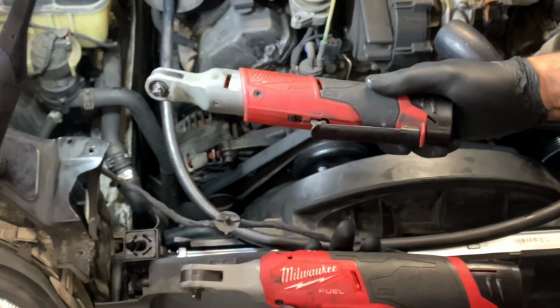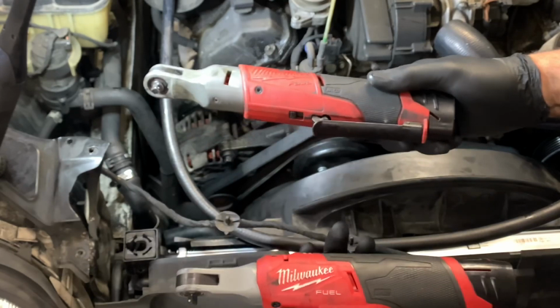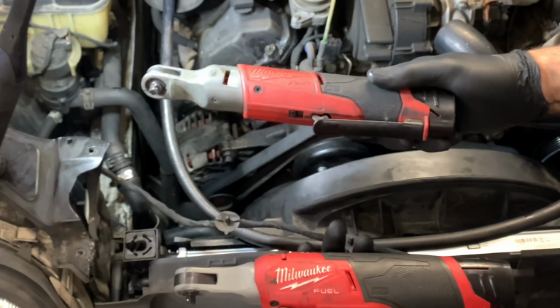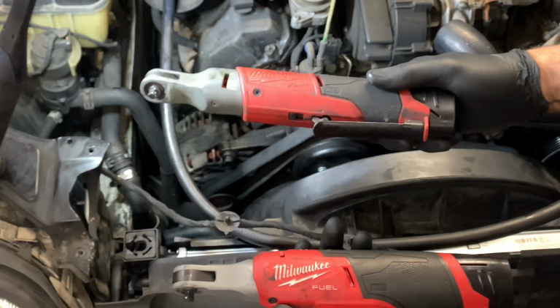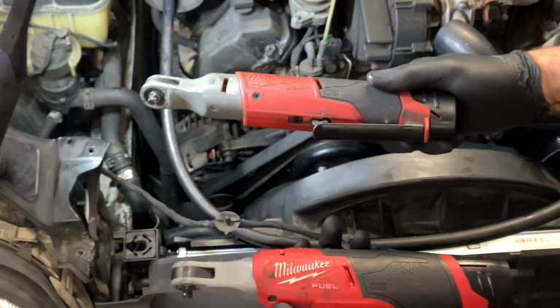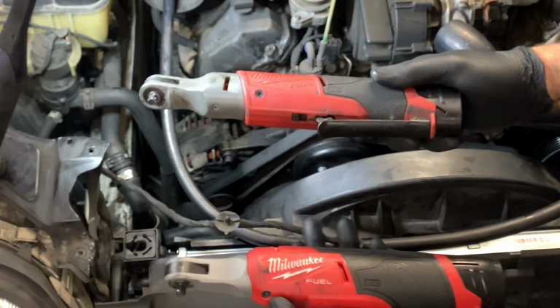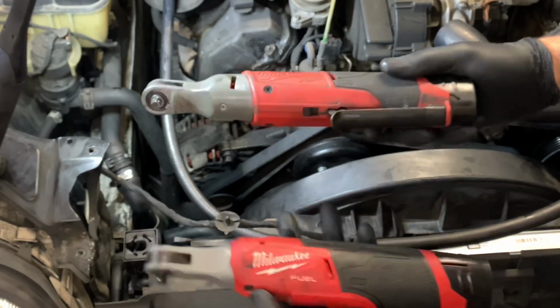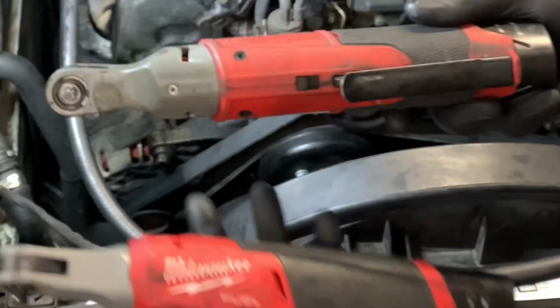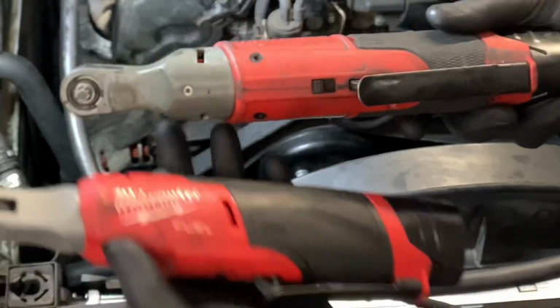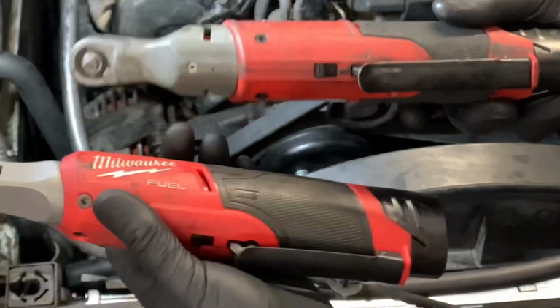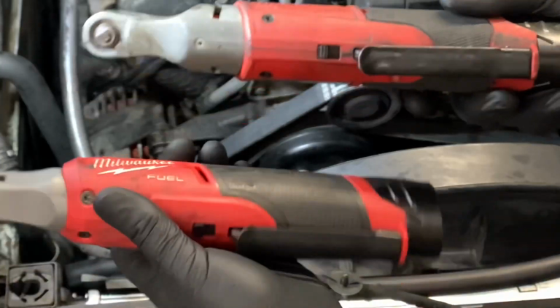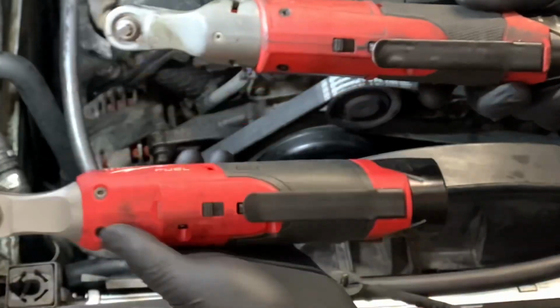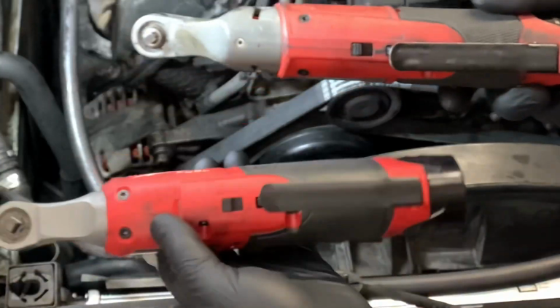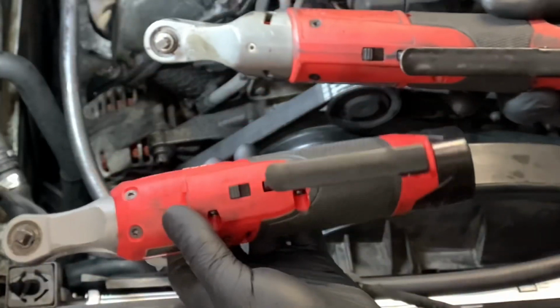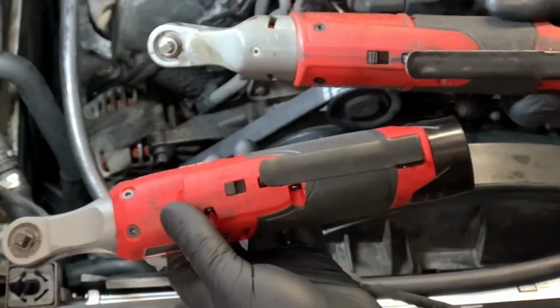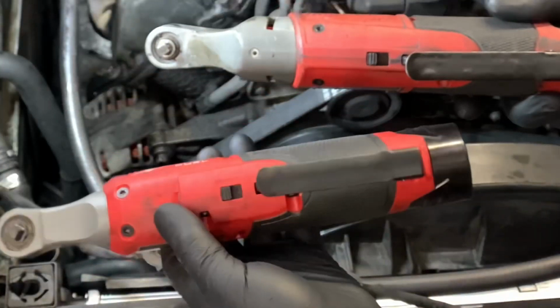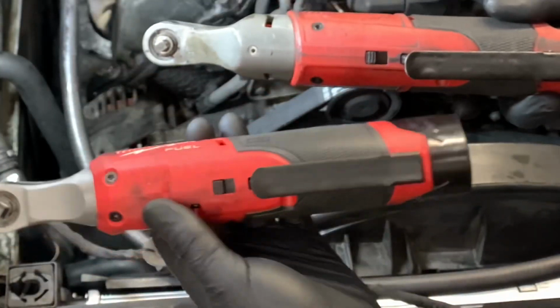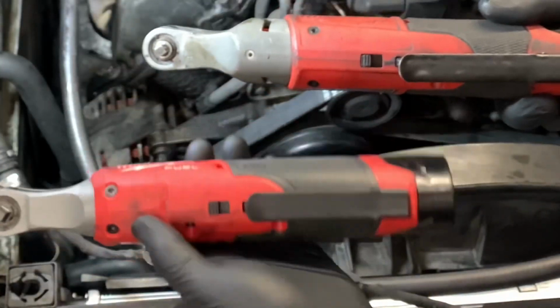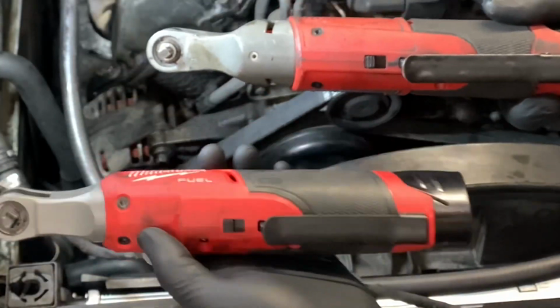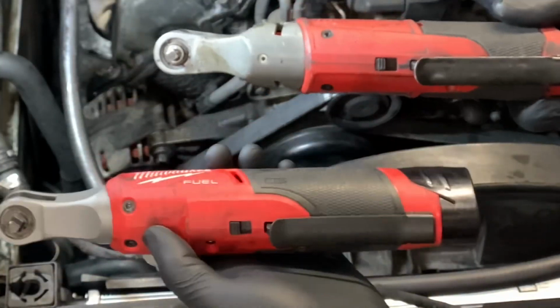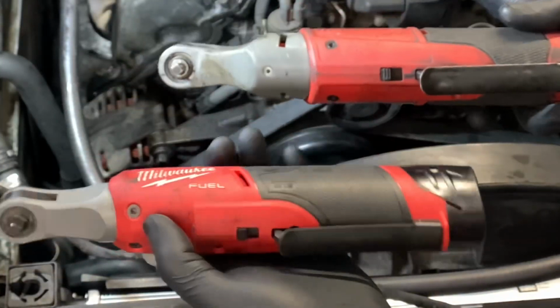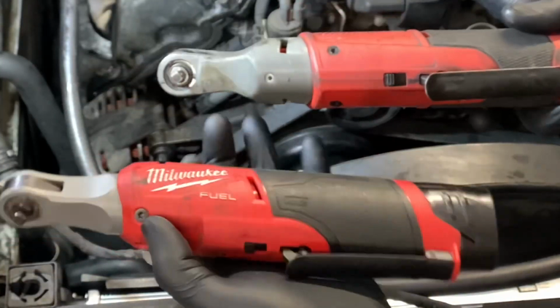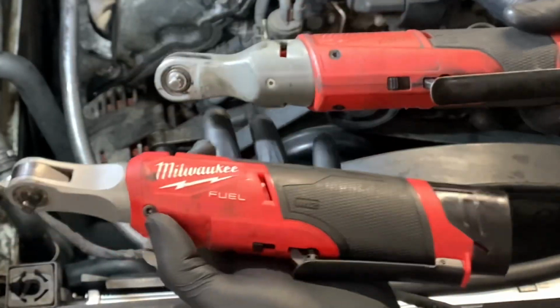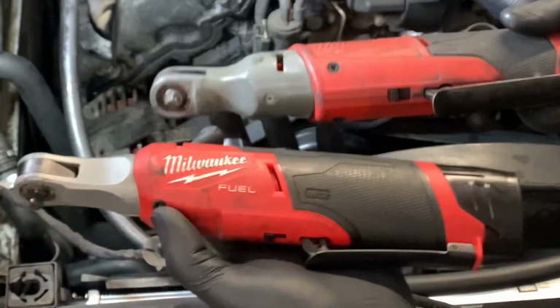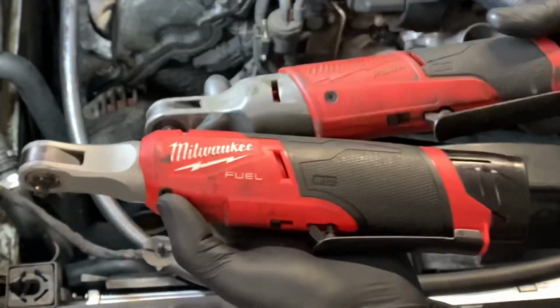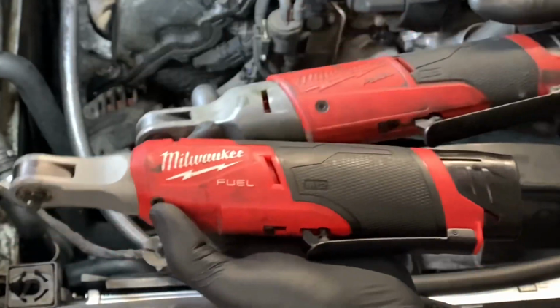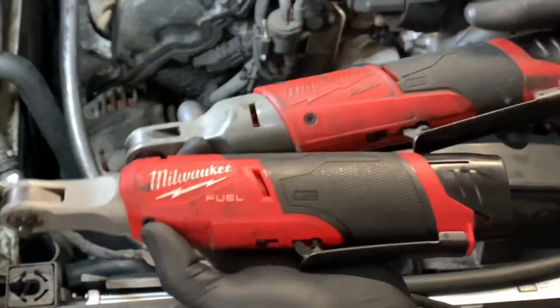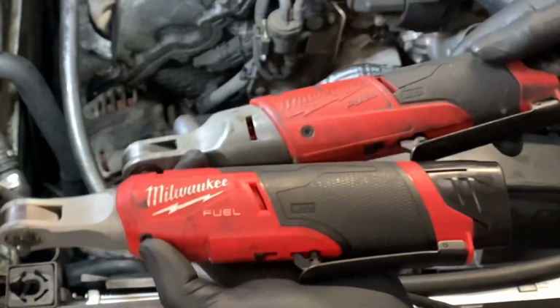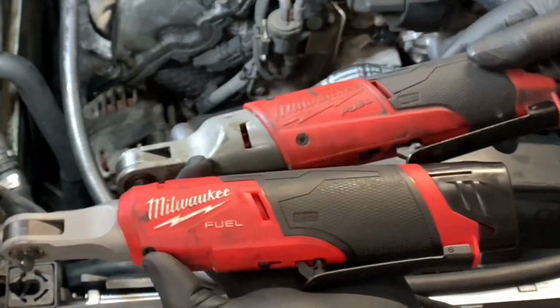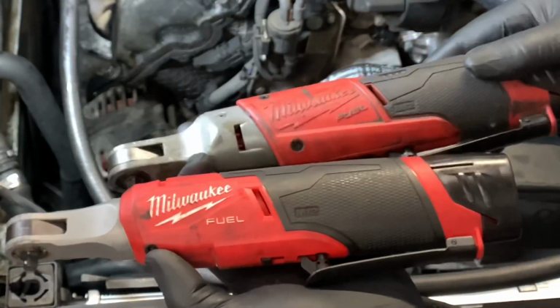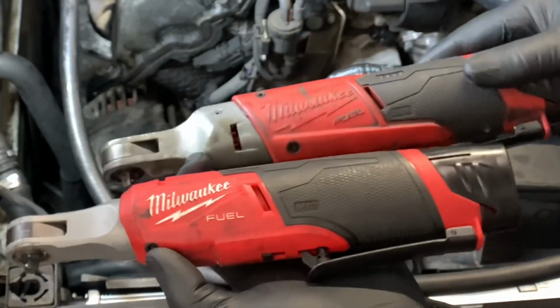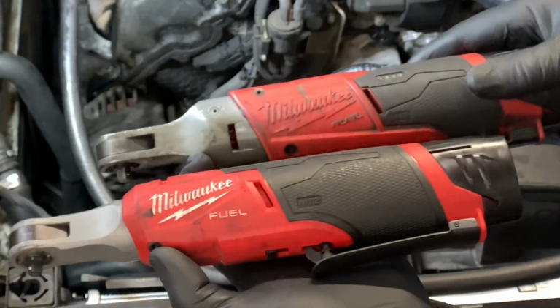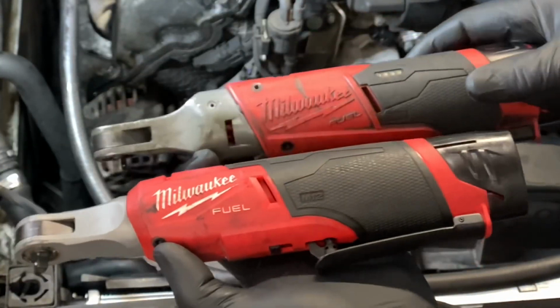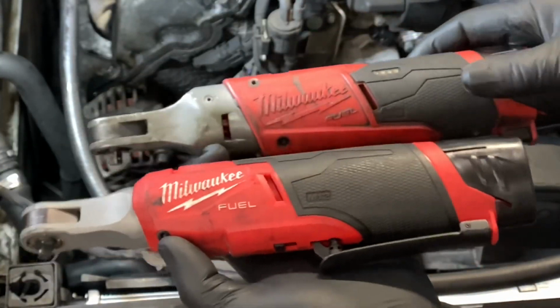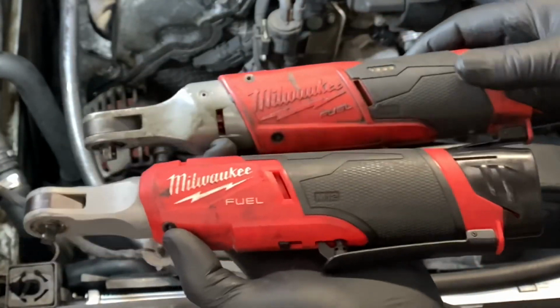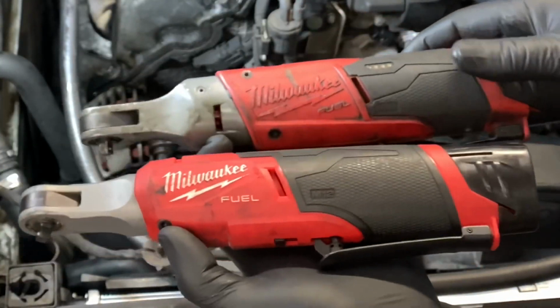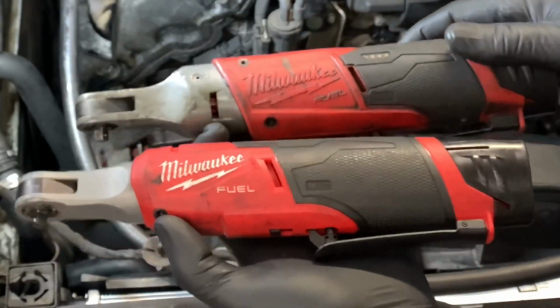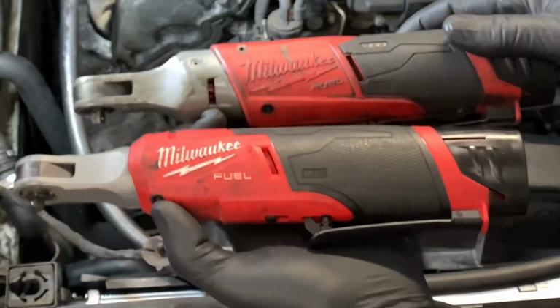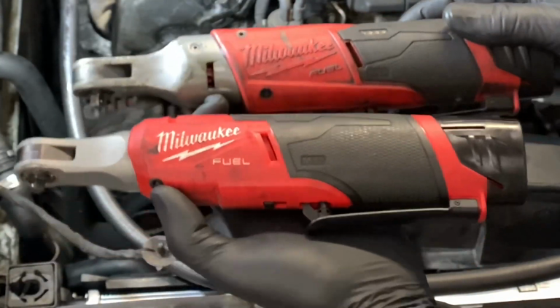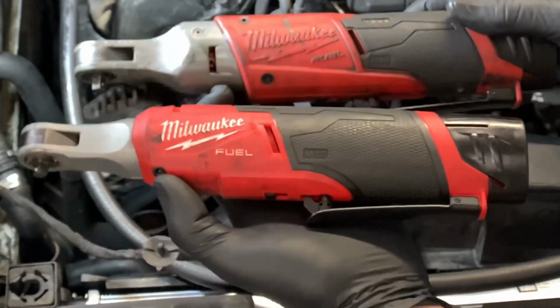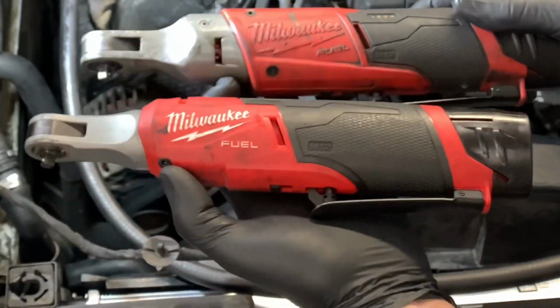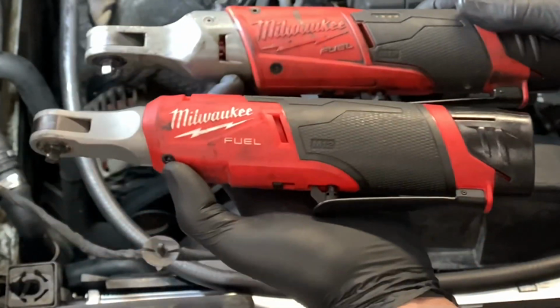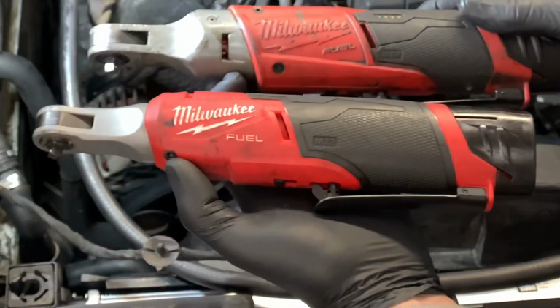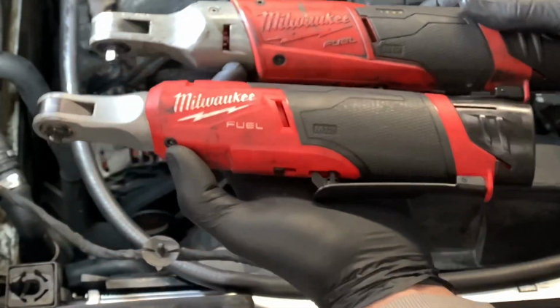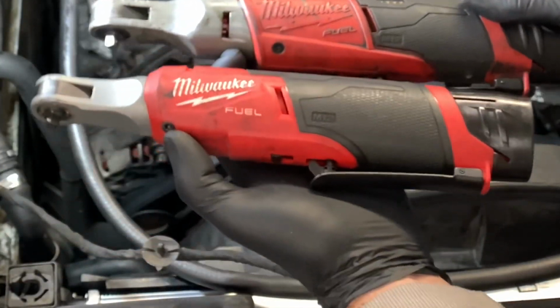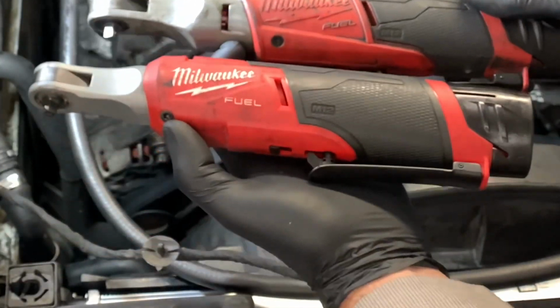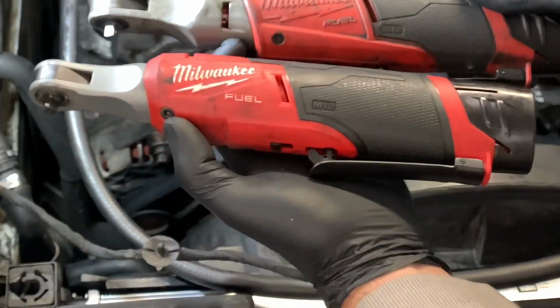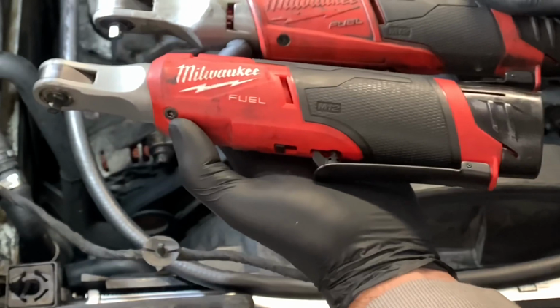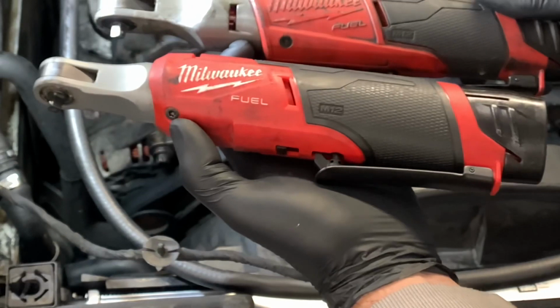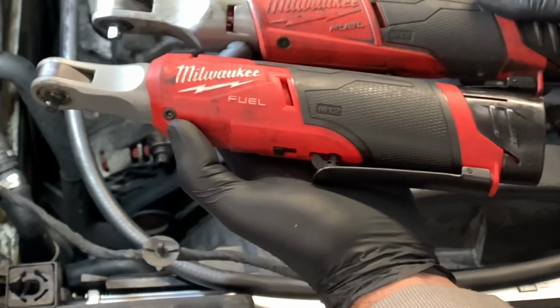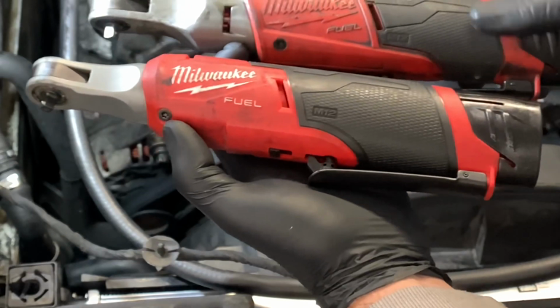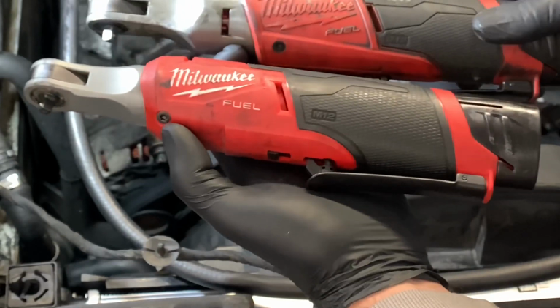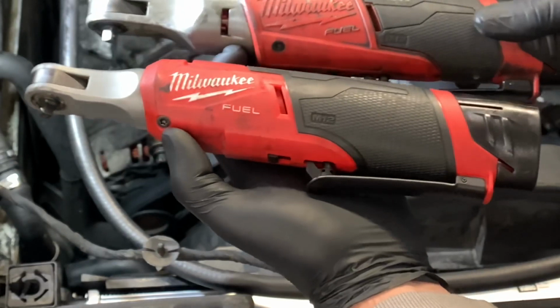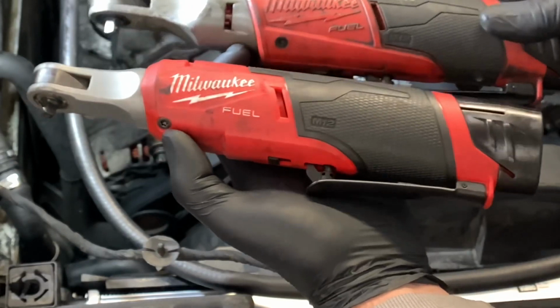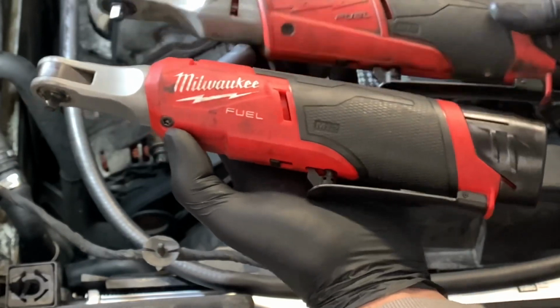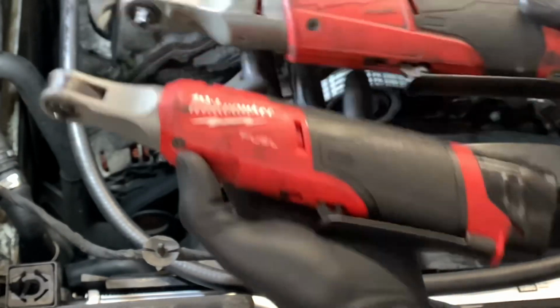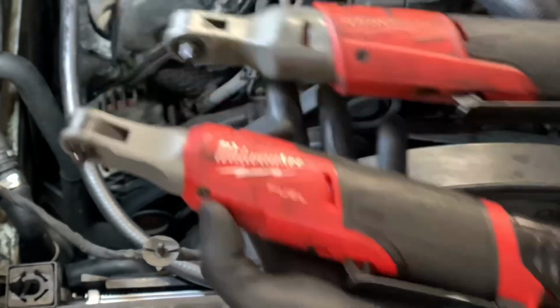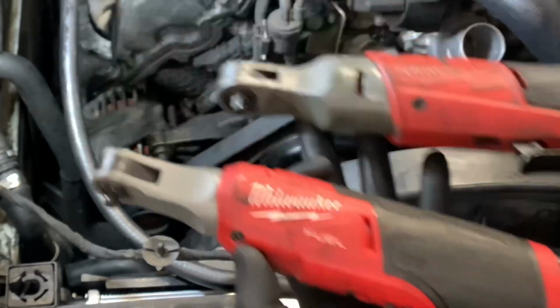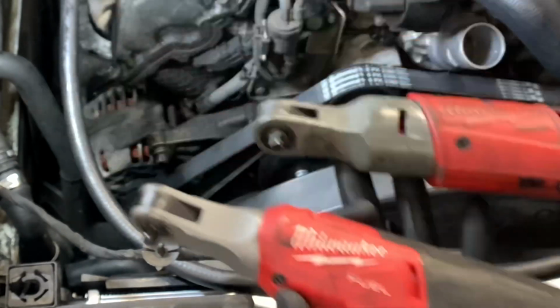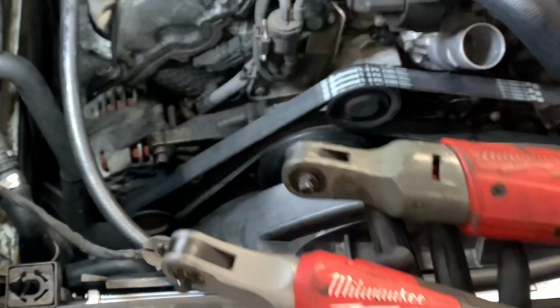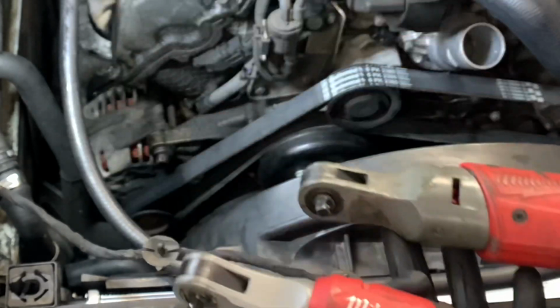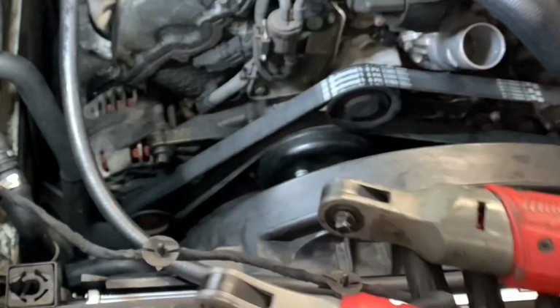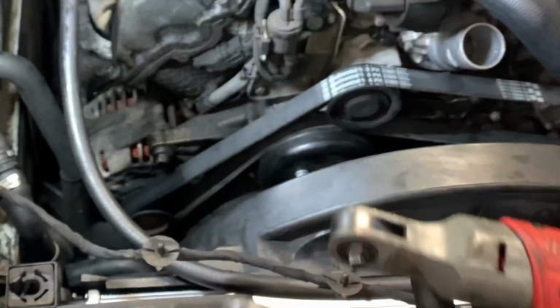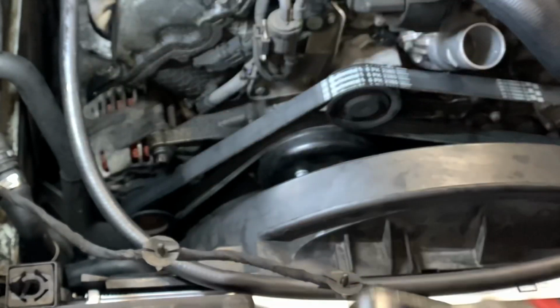This one here is a couple years old and I've been using it every day. You can see the handle is still holding up — the rubber handle is not peeling off or anything.